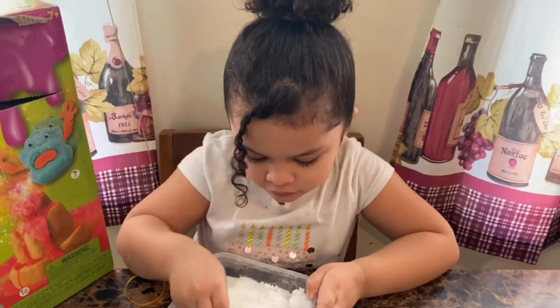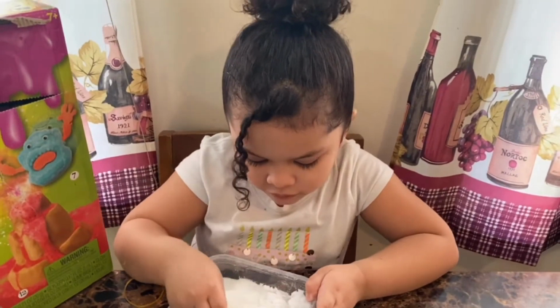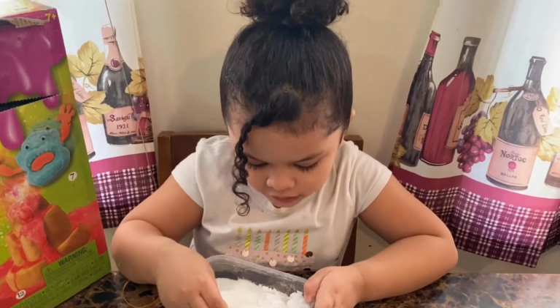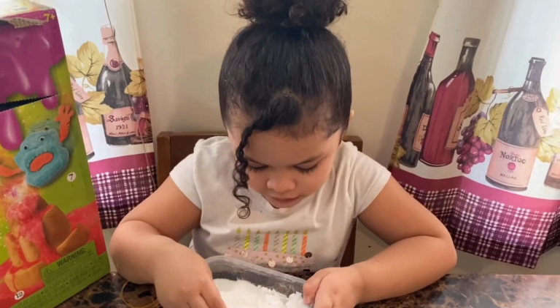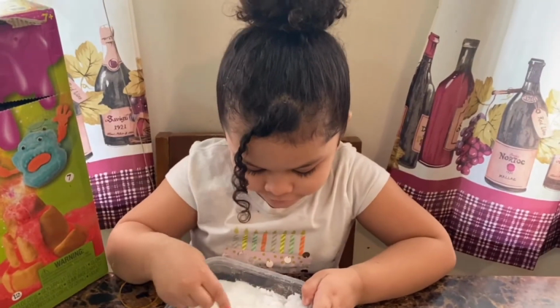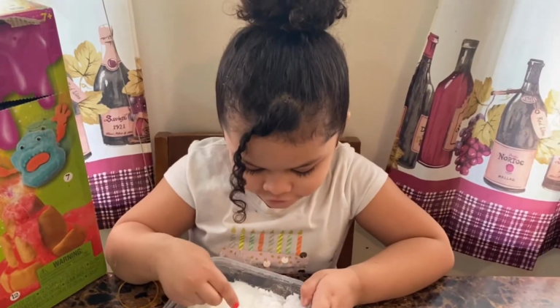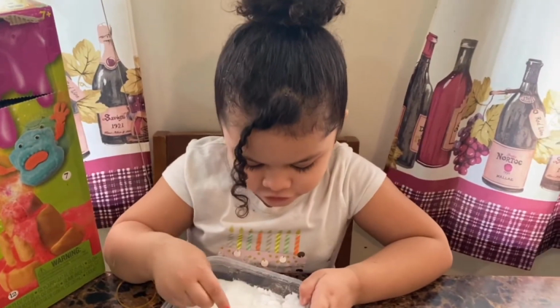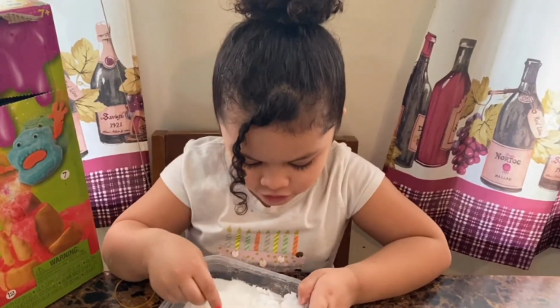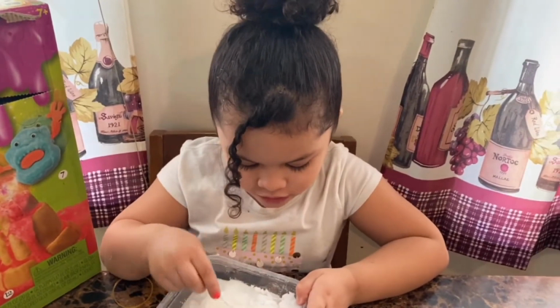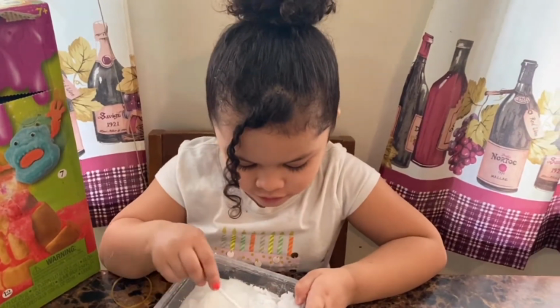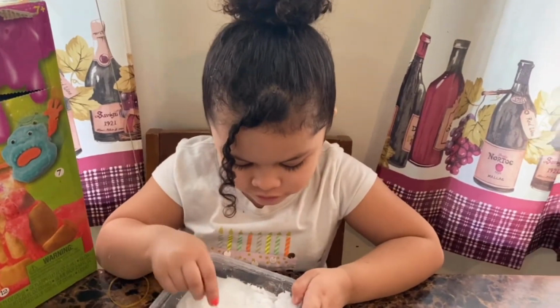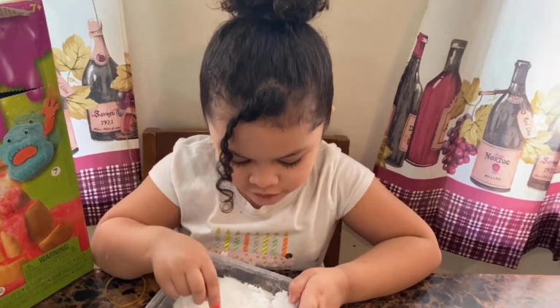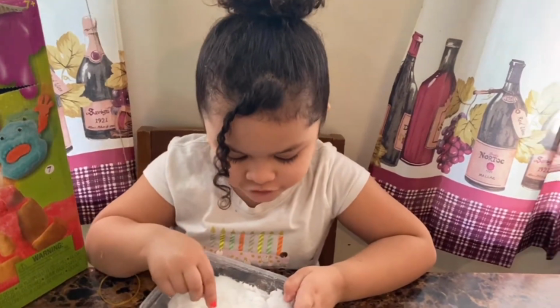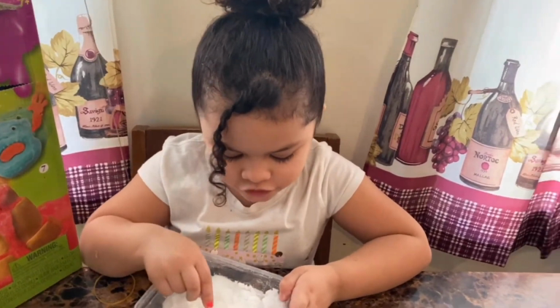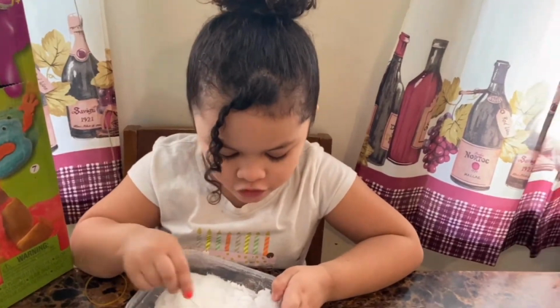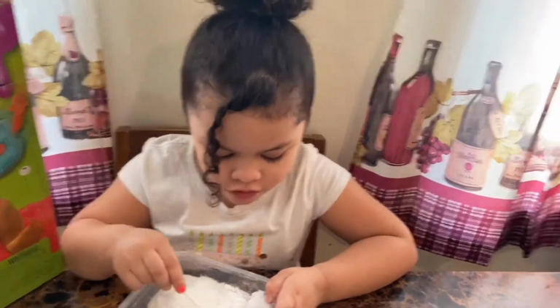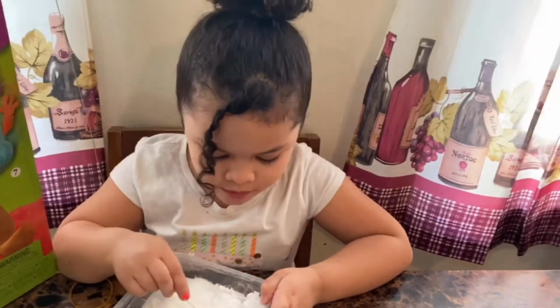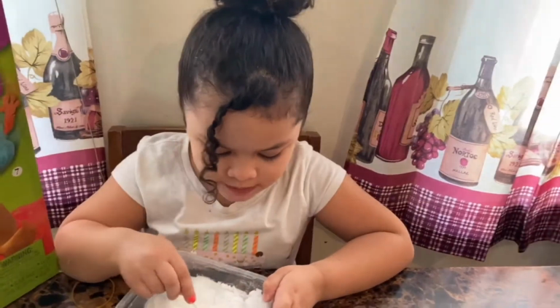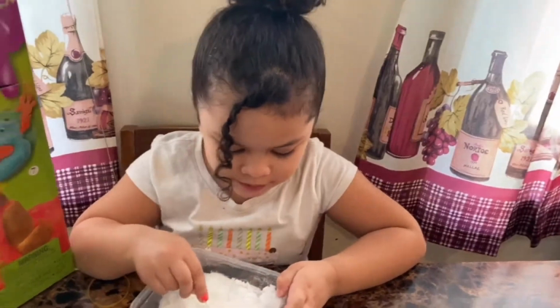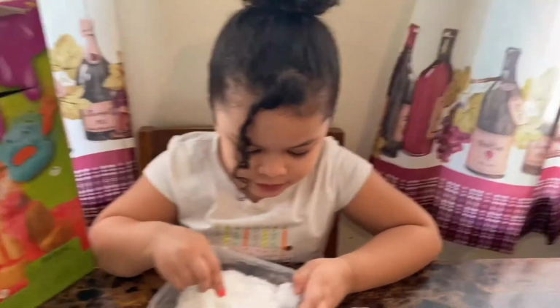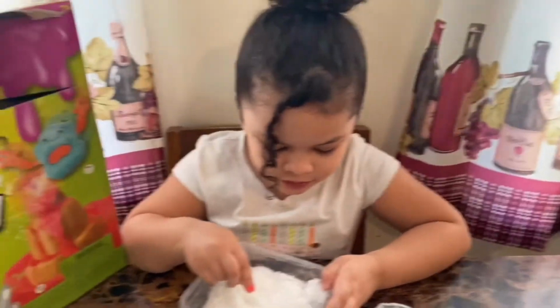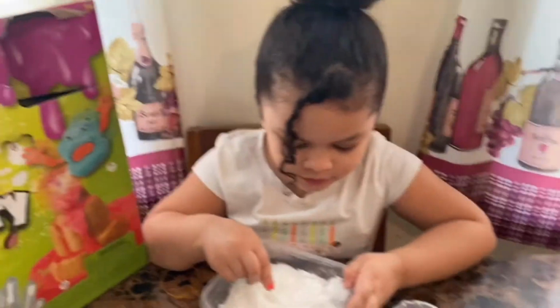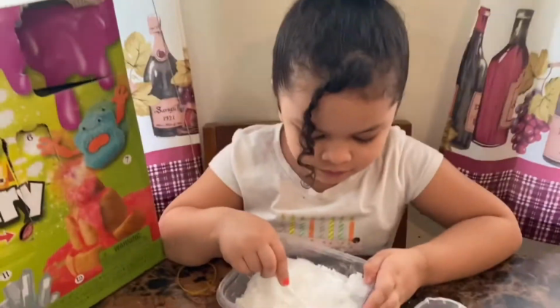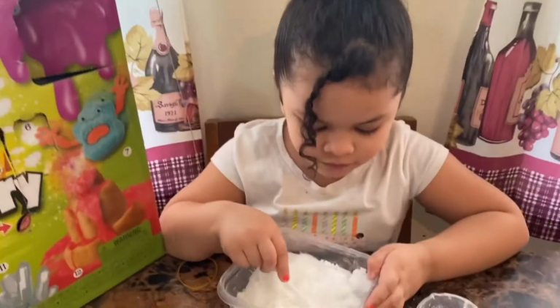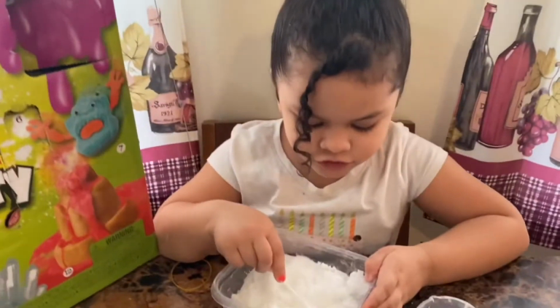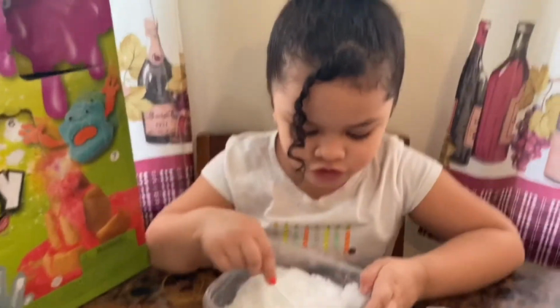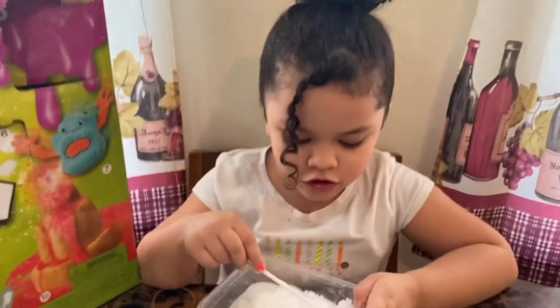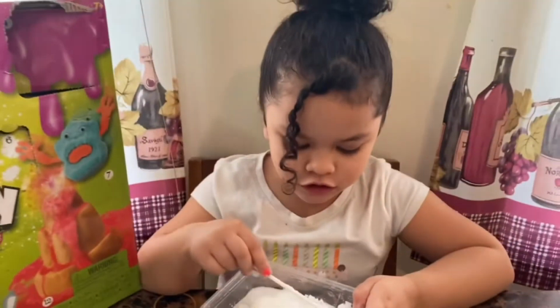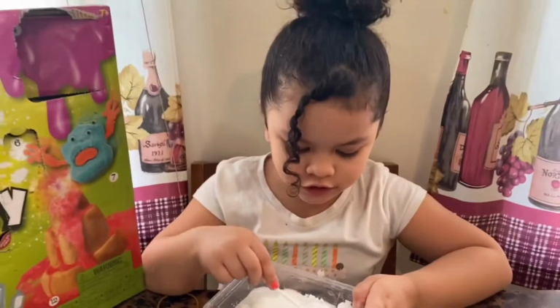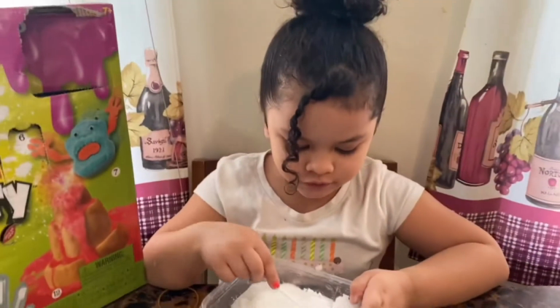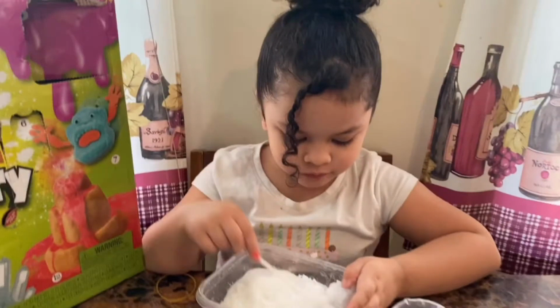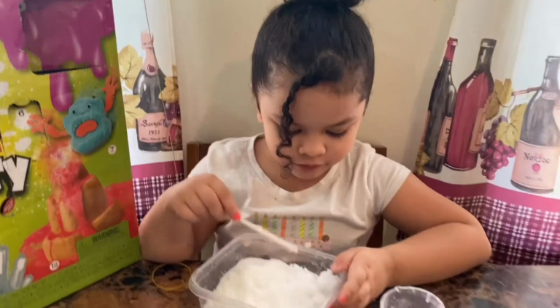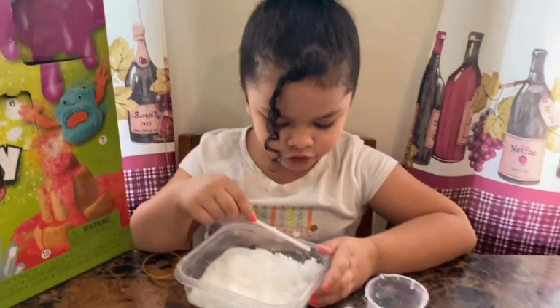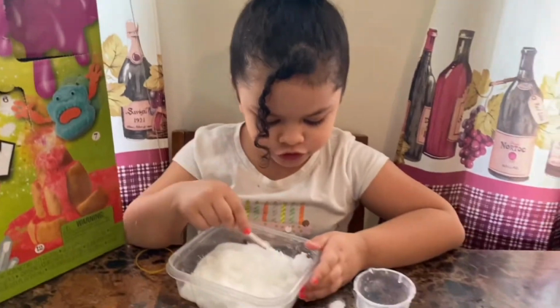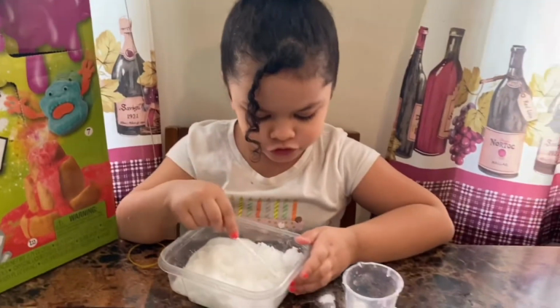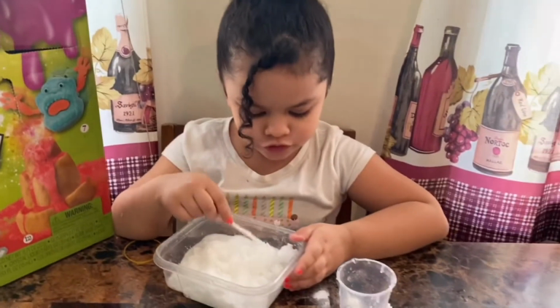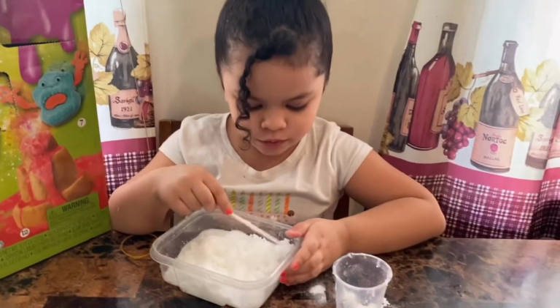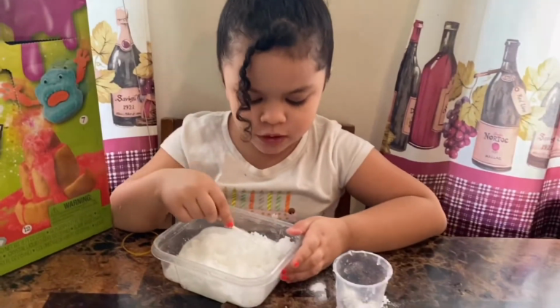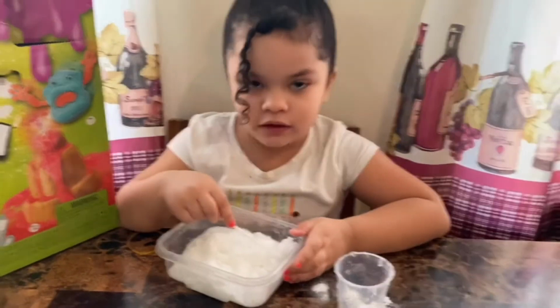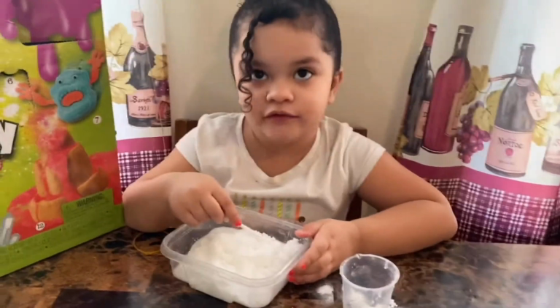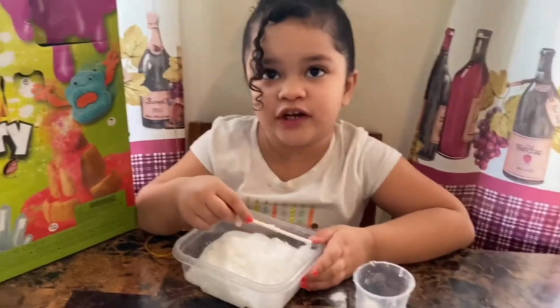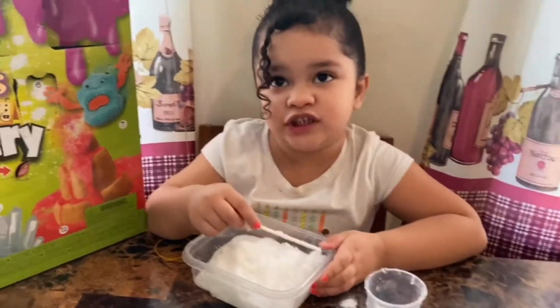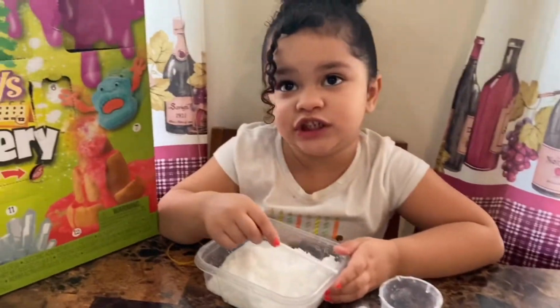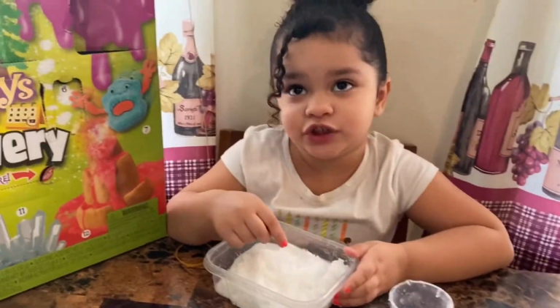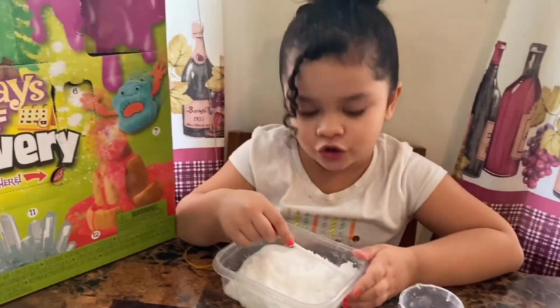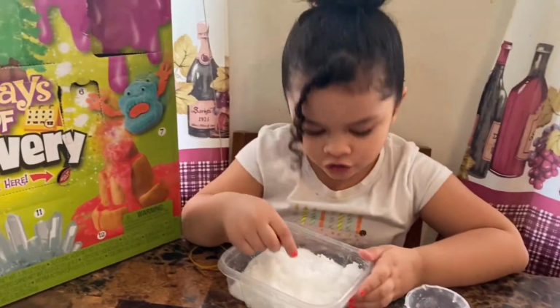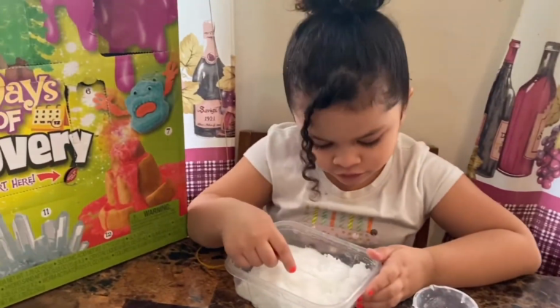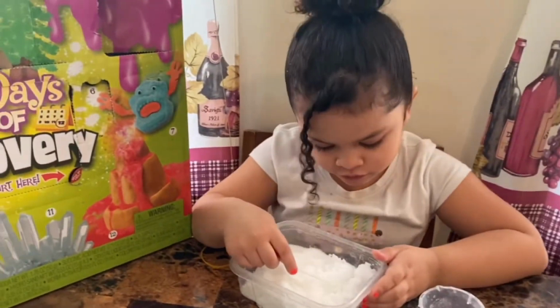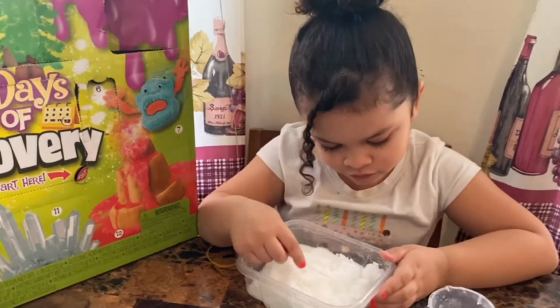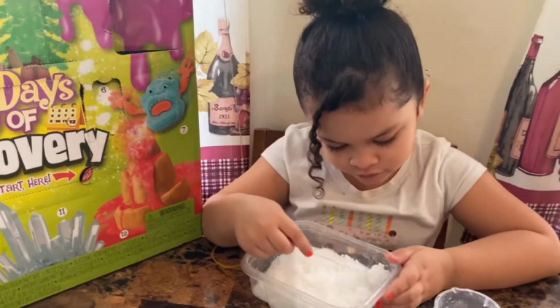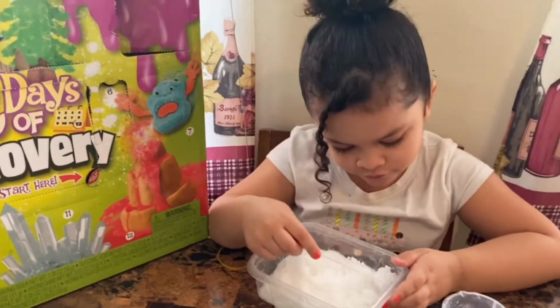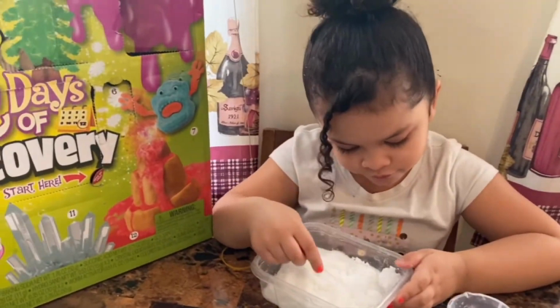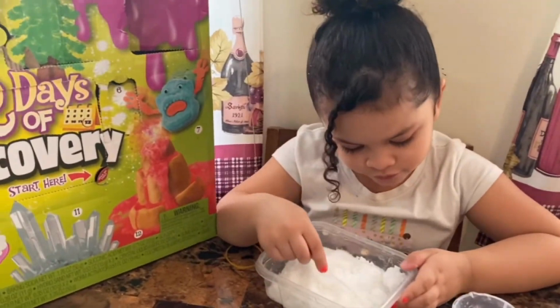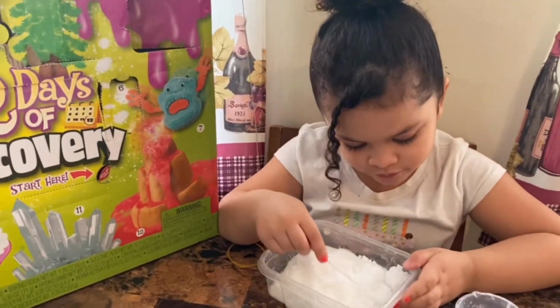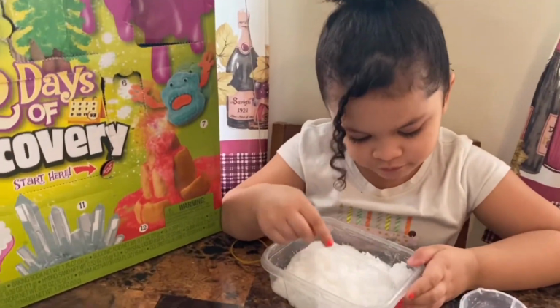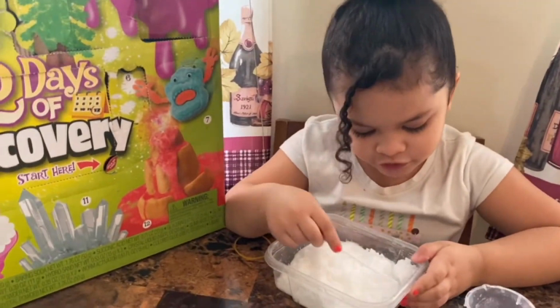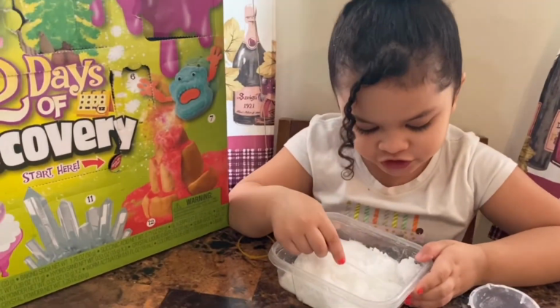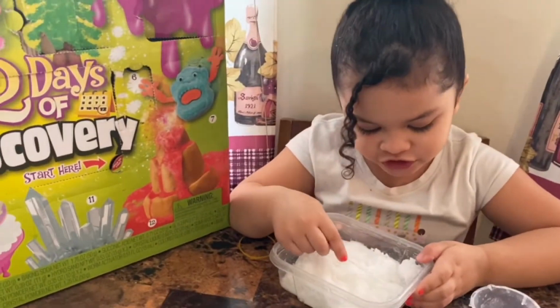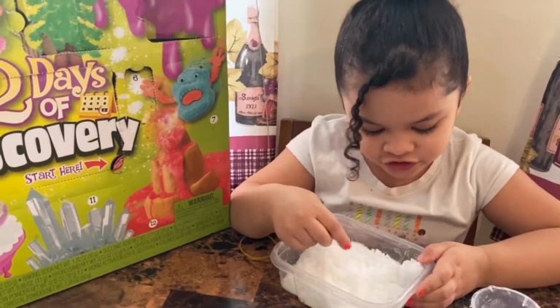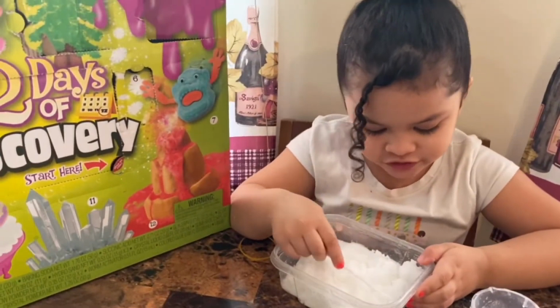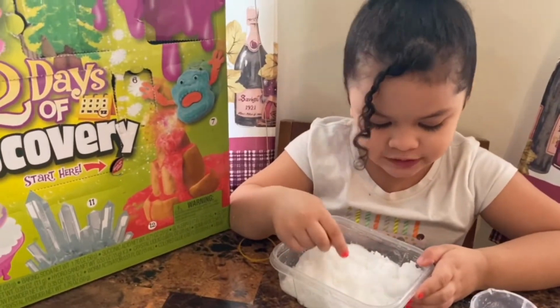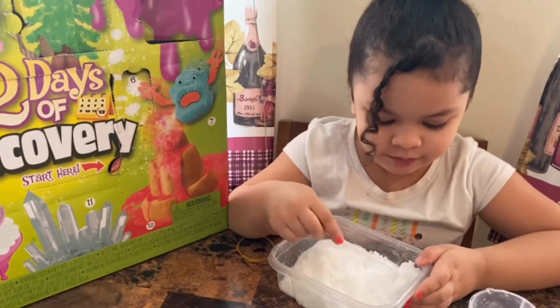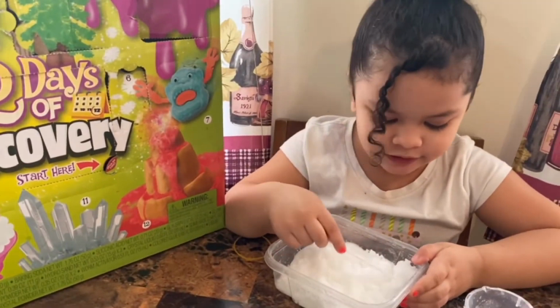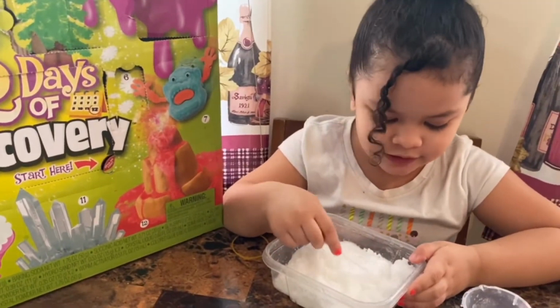Even Scarlet loves snow. Maybe Scarlet can play with snow if I teach her. Maybe.